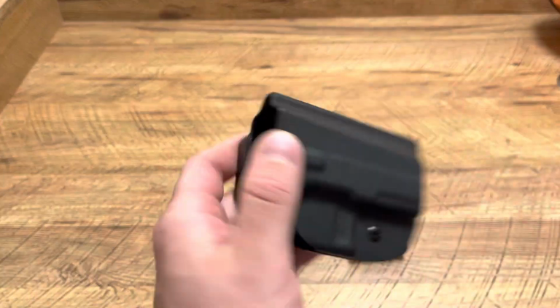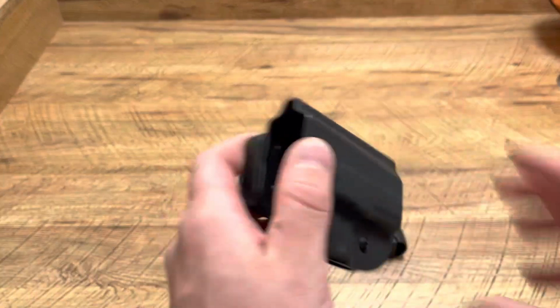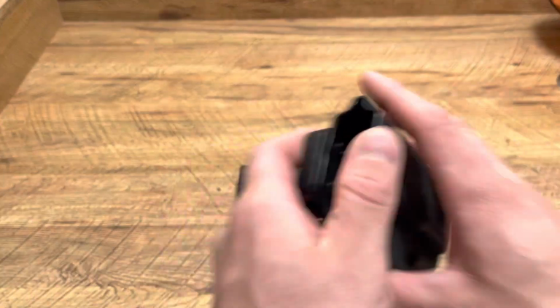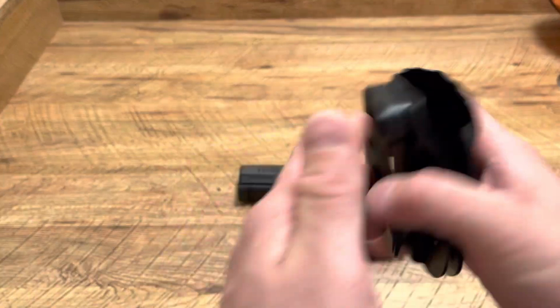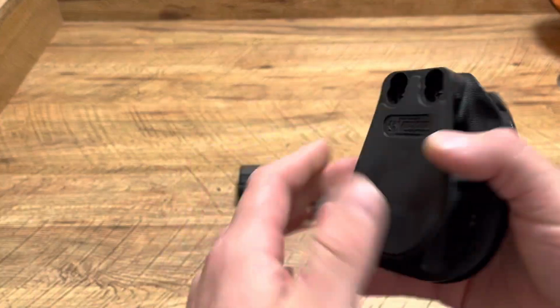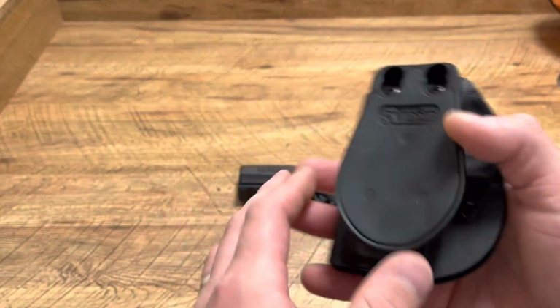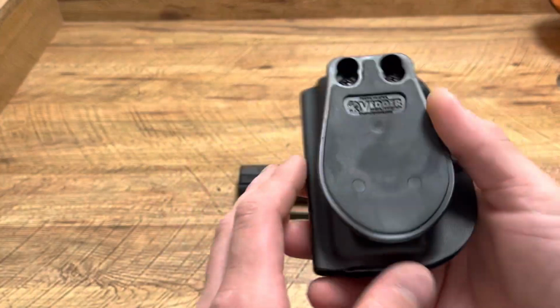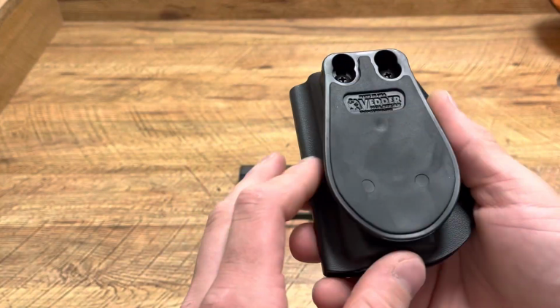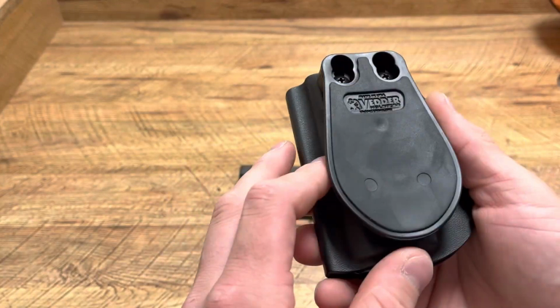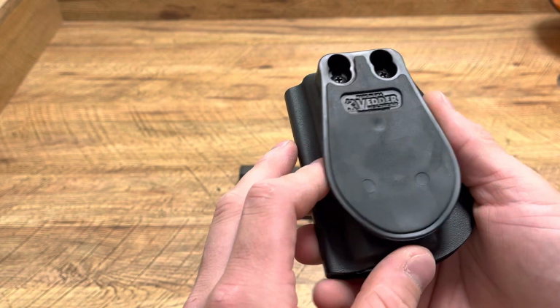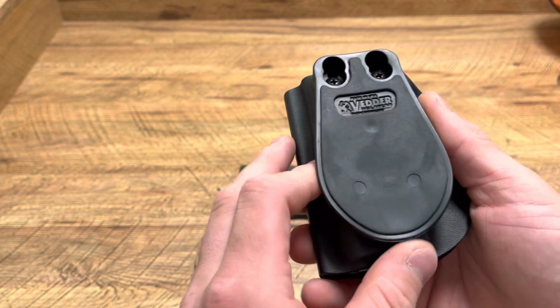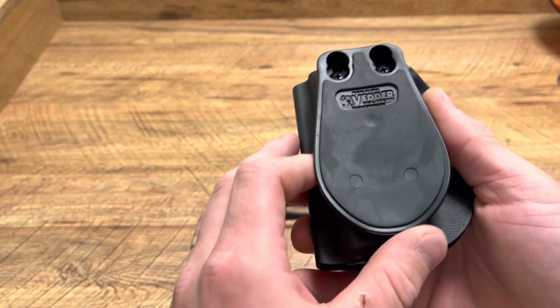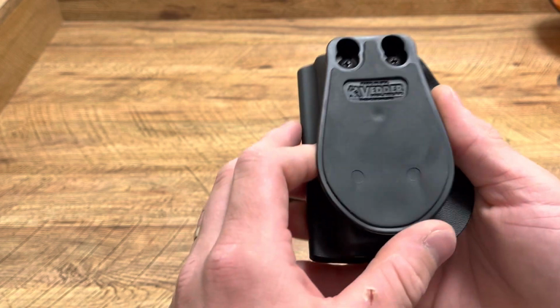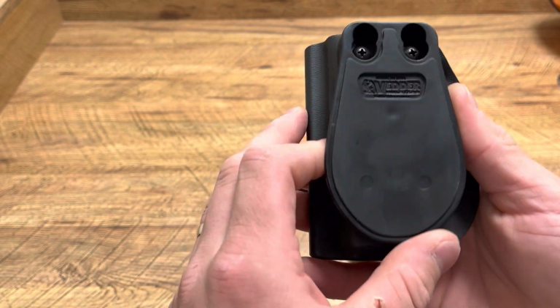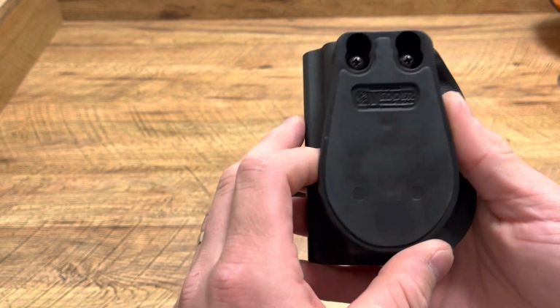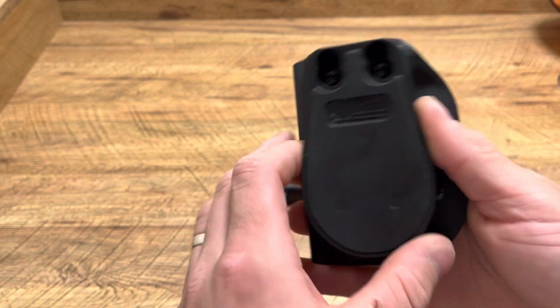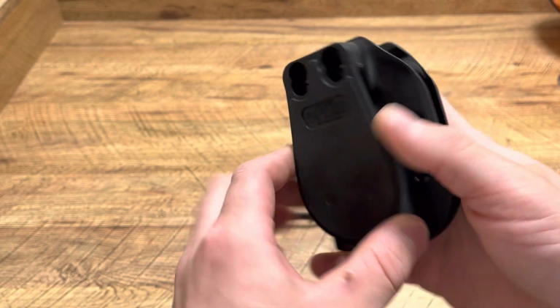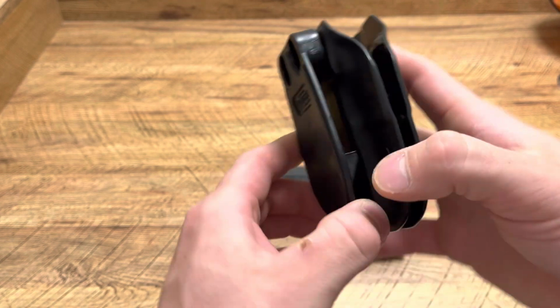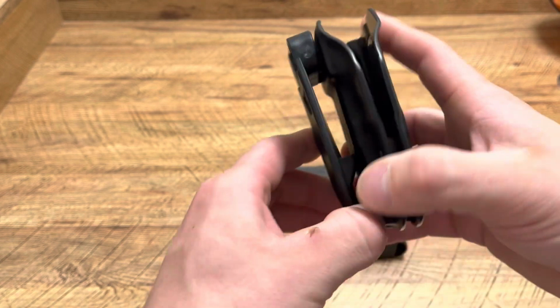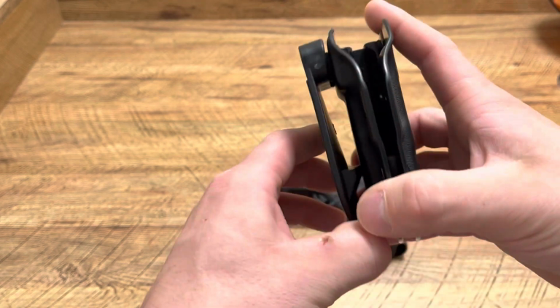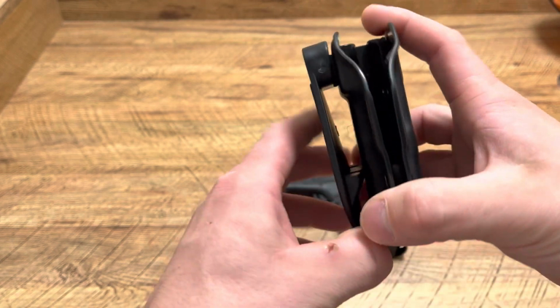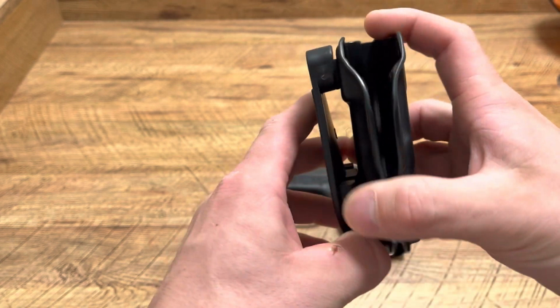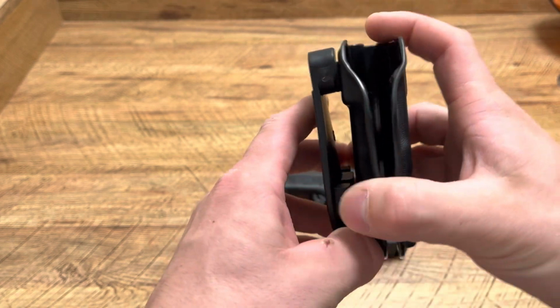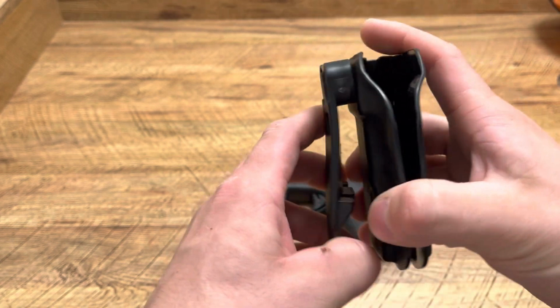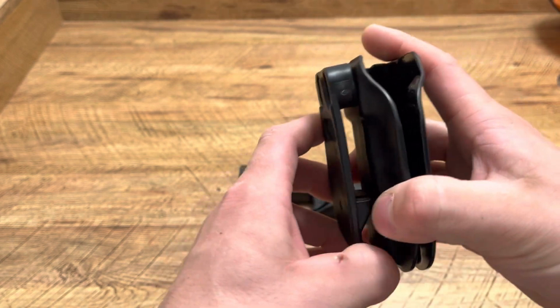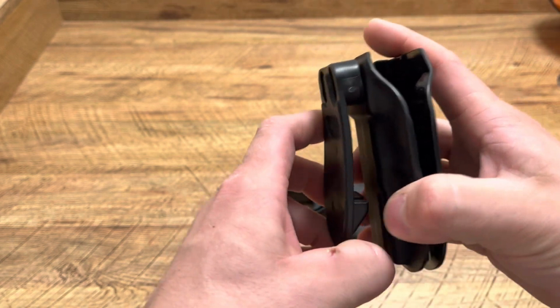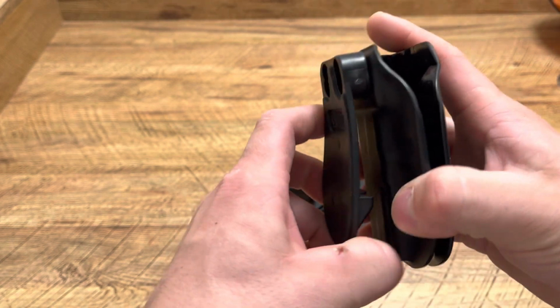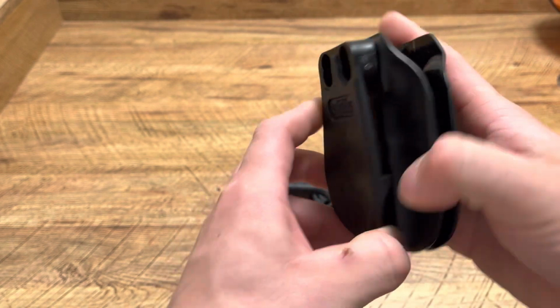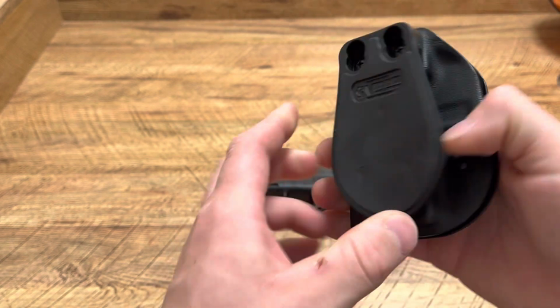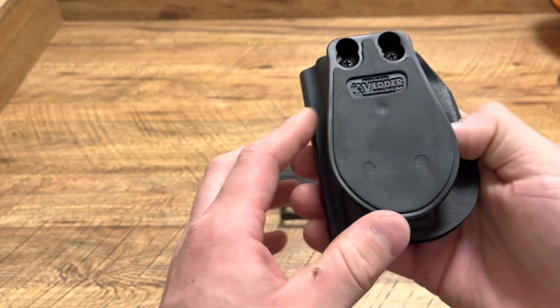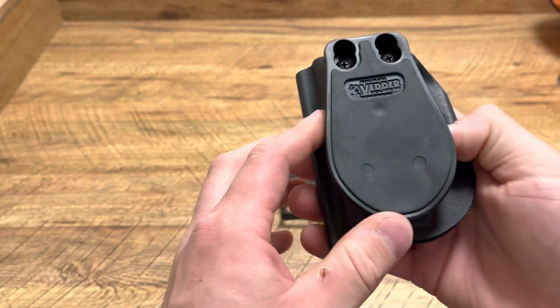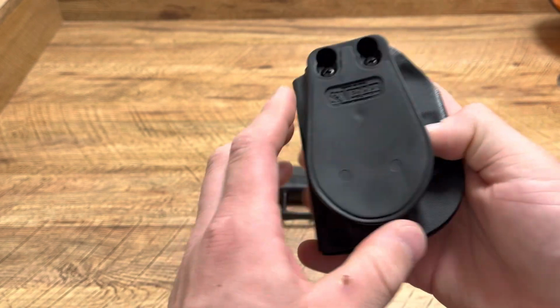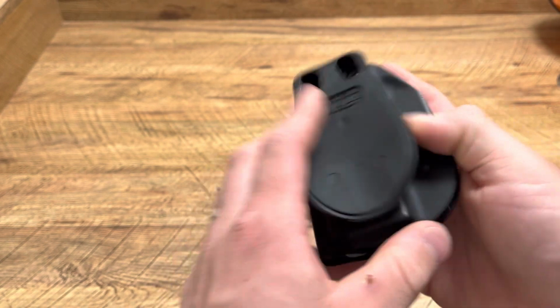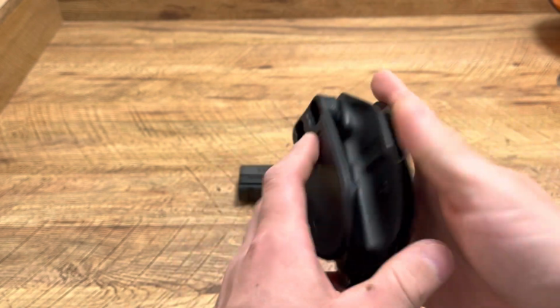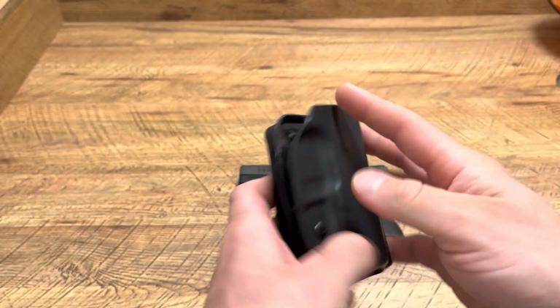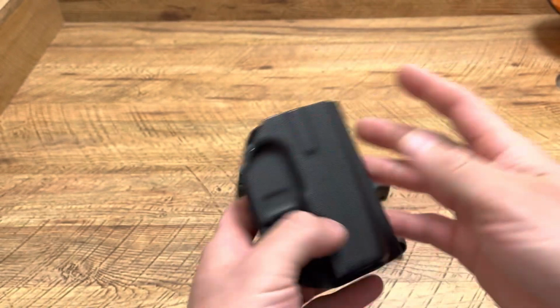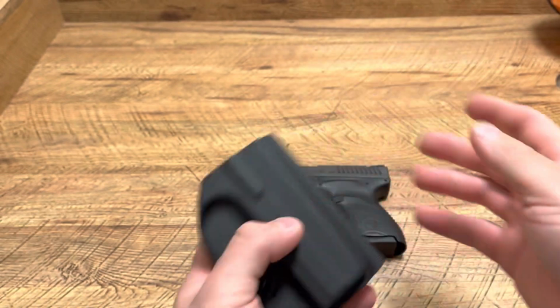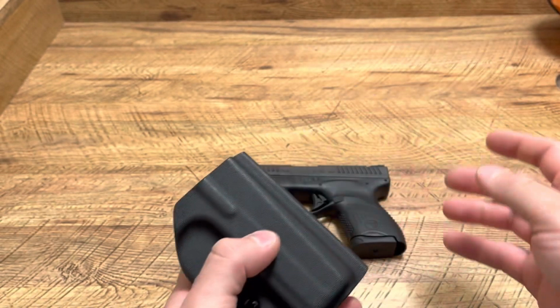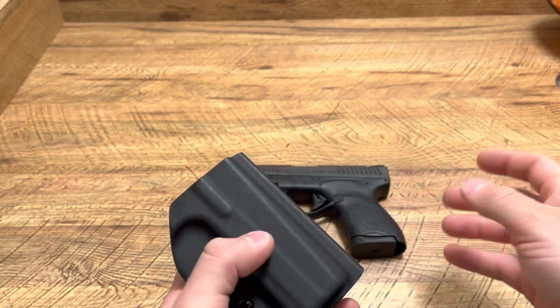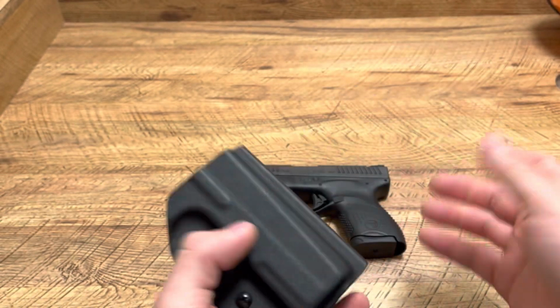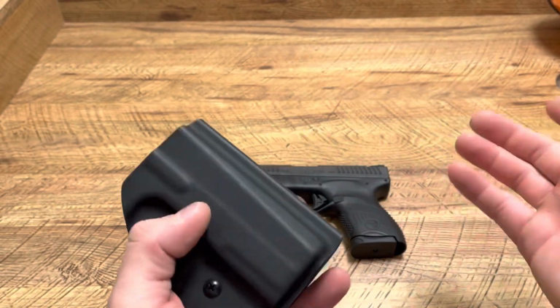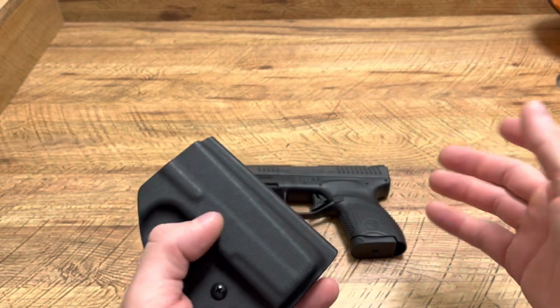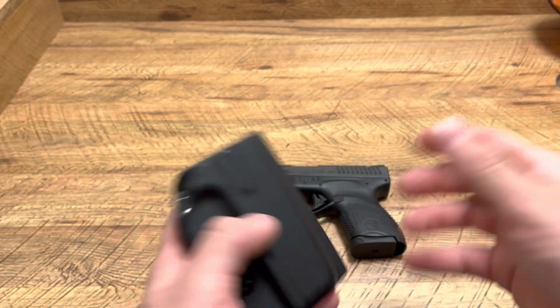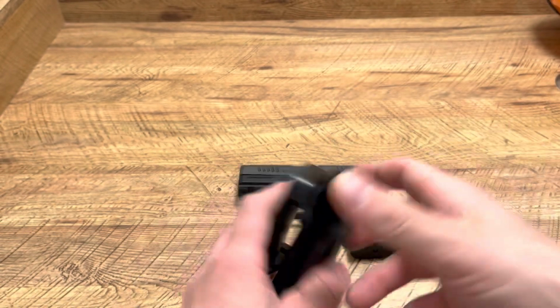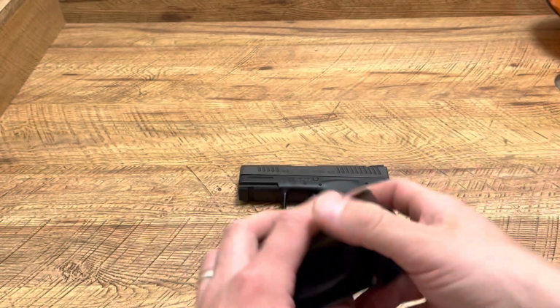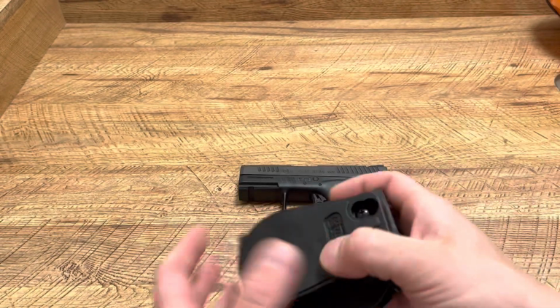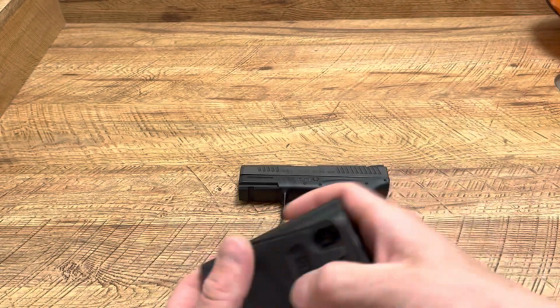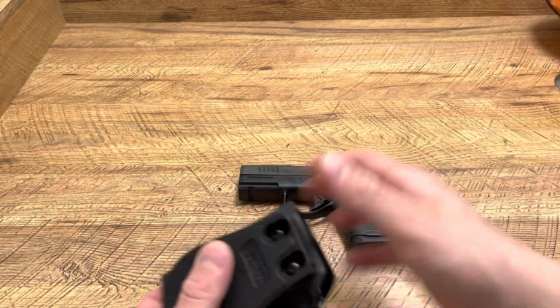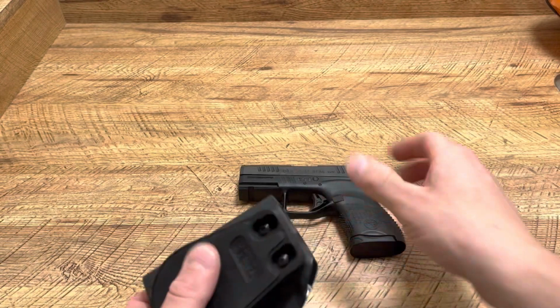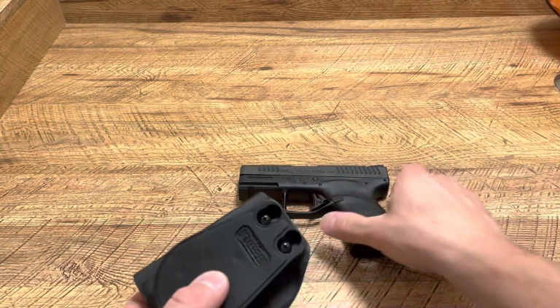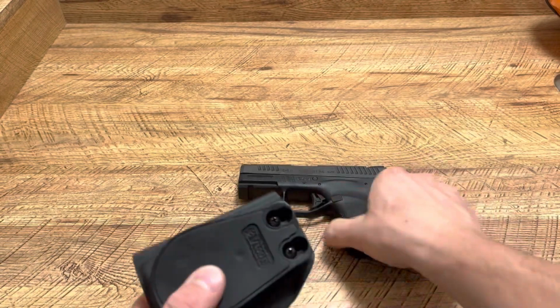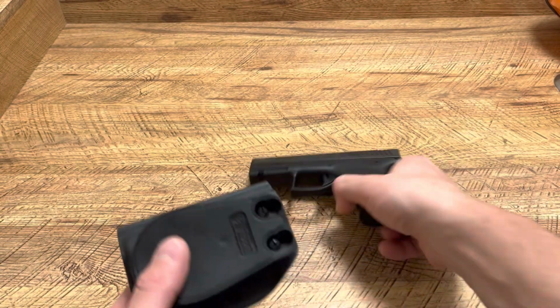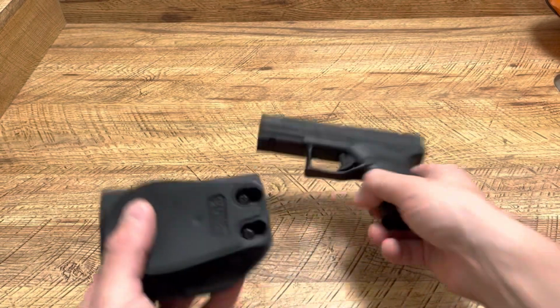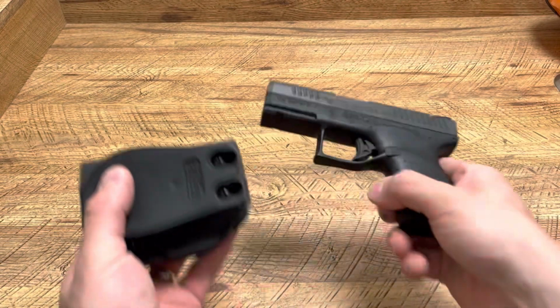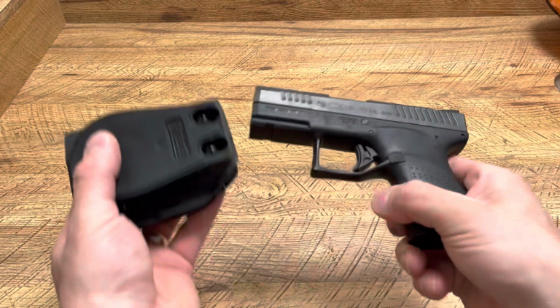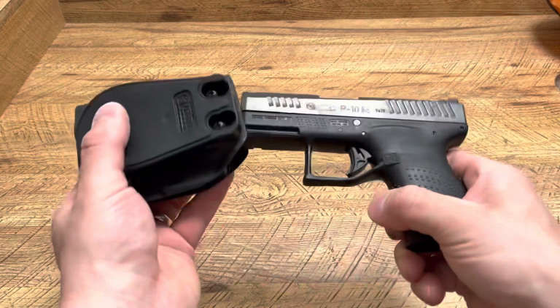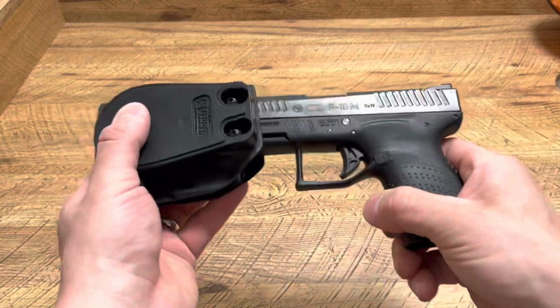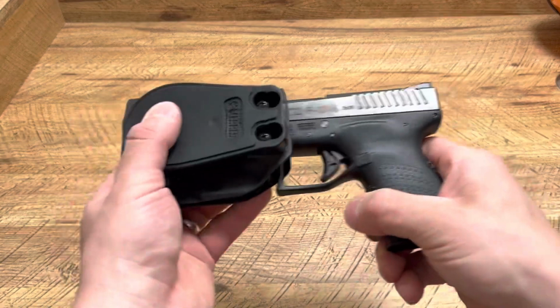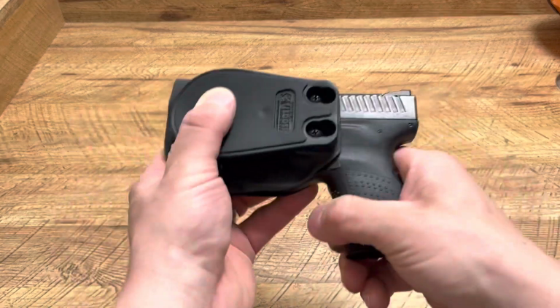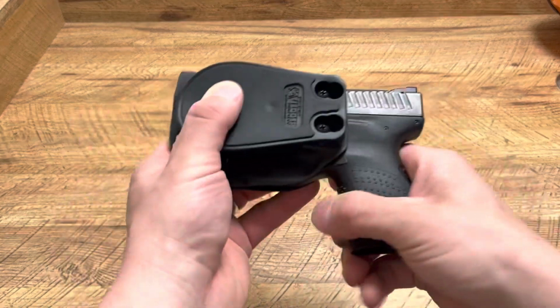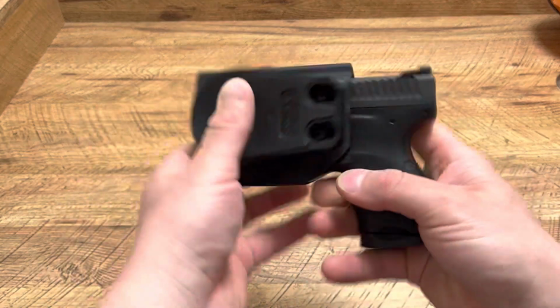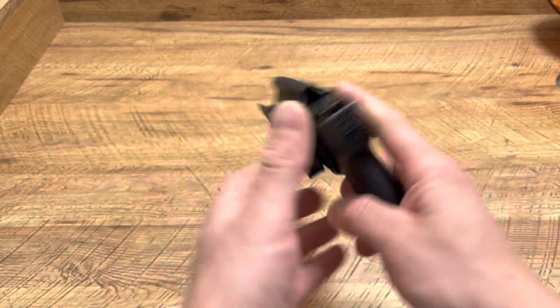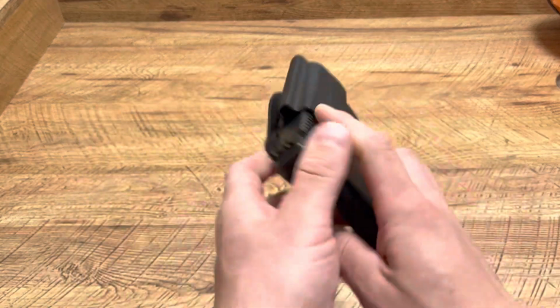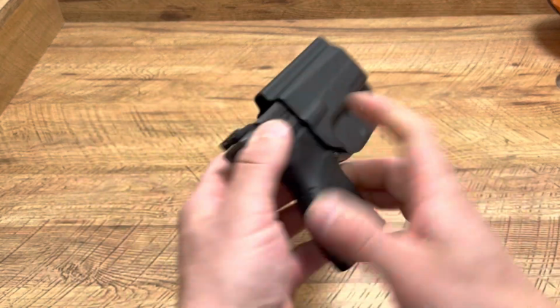This is a Vetter outside the waistband holster. It's a paddle holster. And honestly, this thing is awesome. This is what I'm taking to the range with me tomorrow.